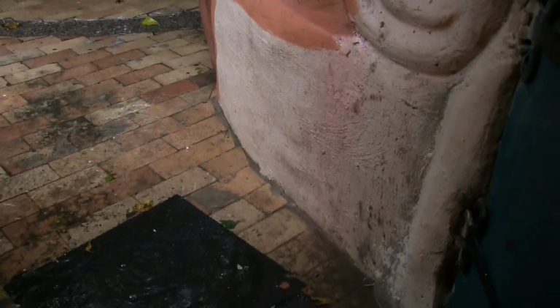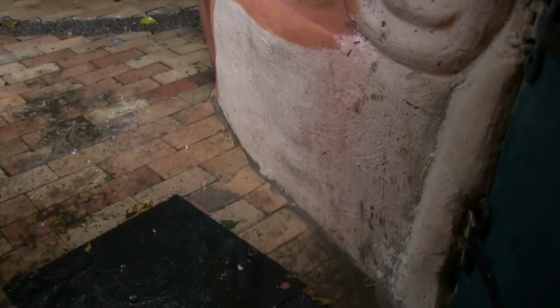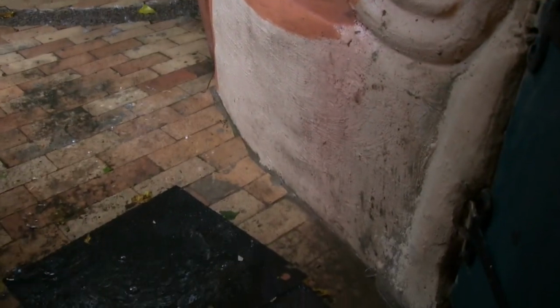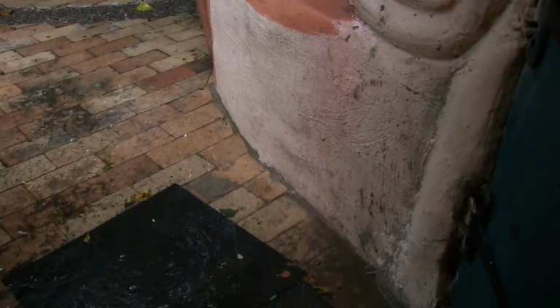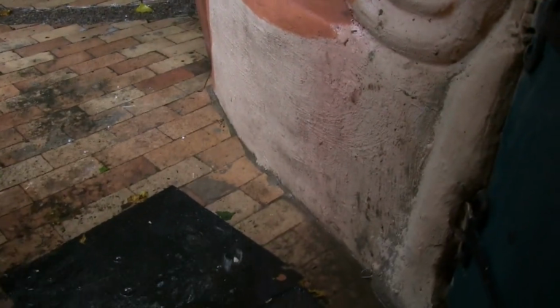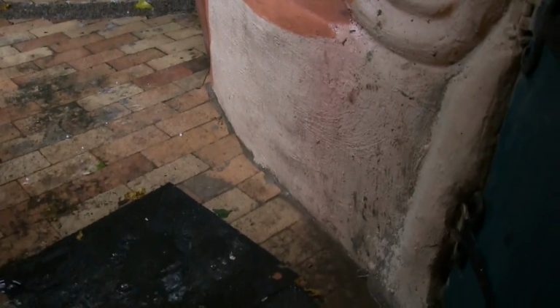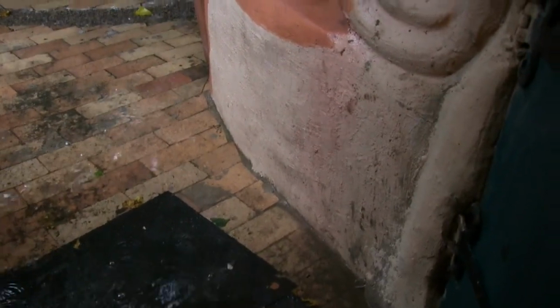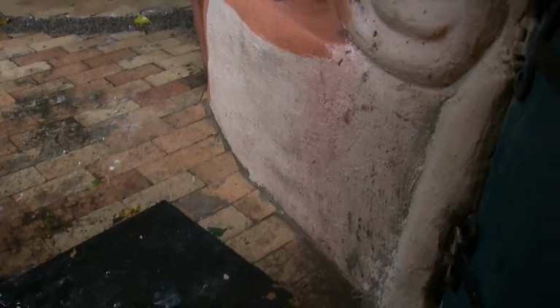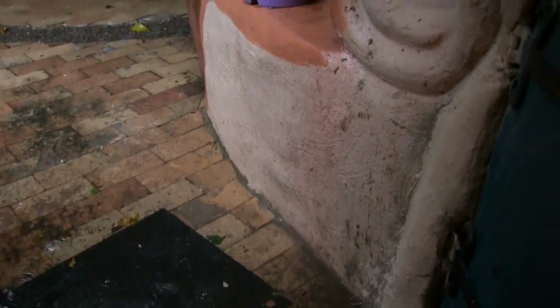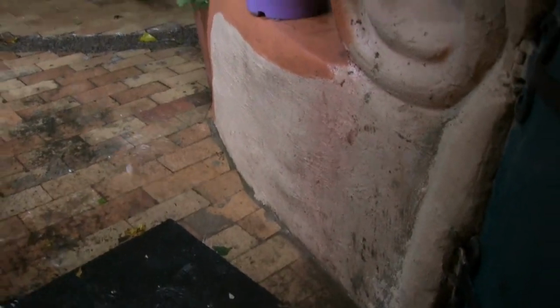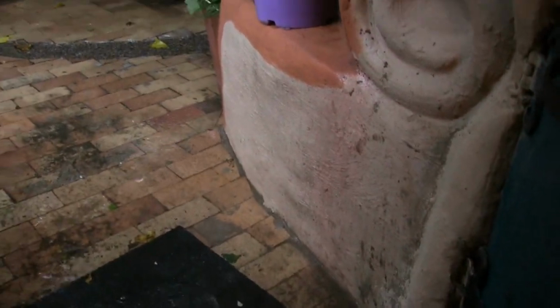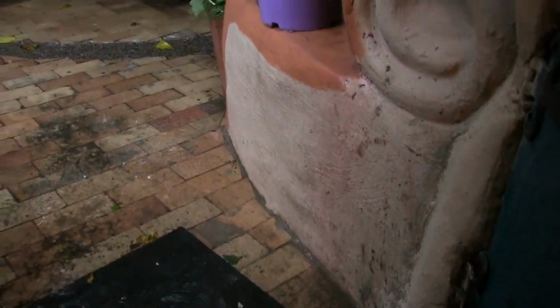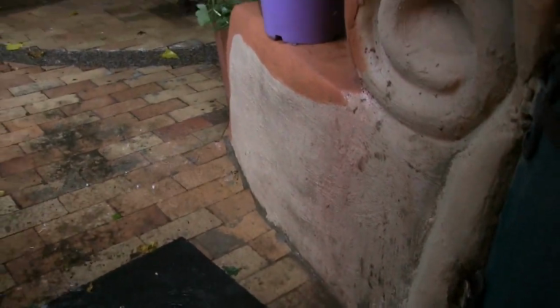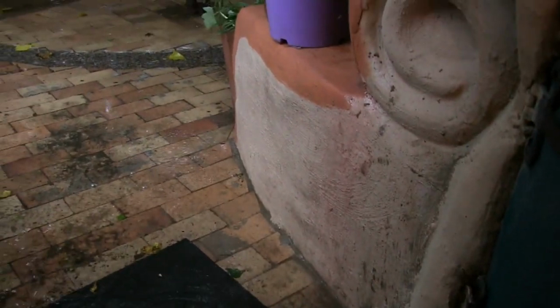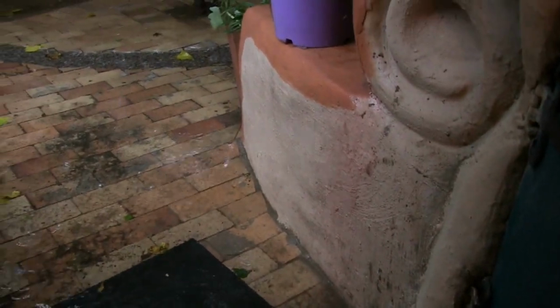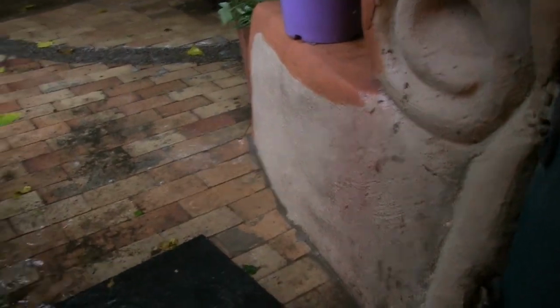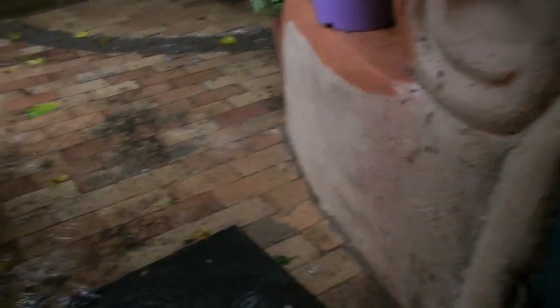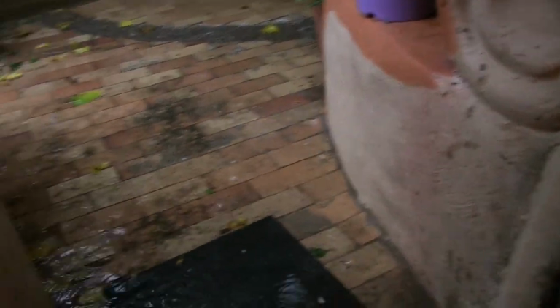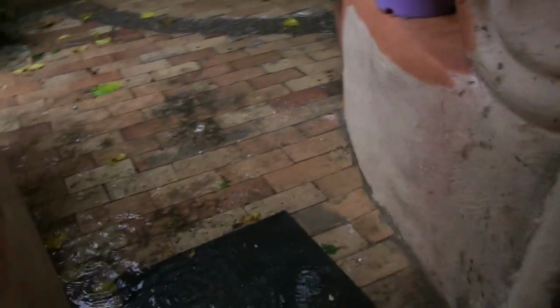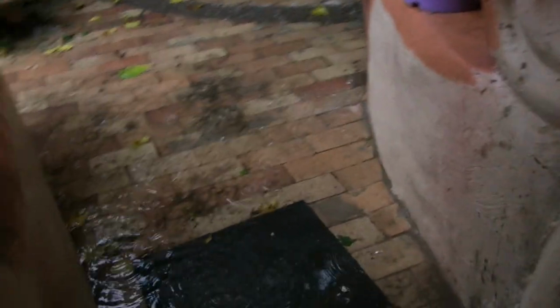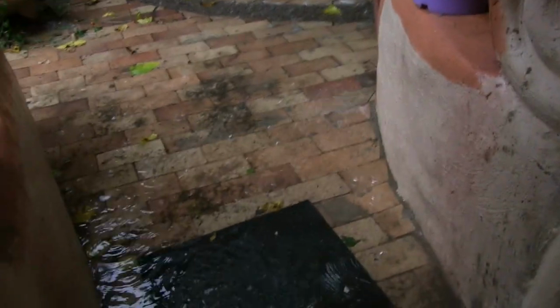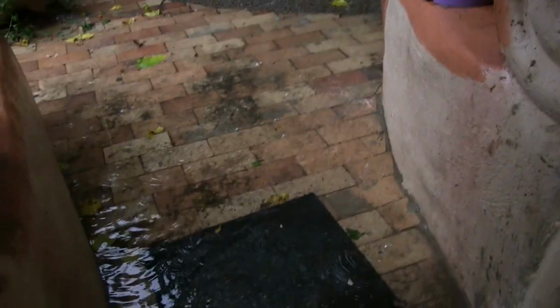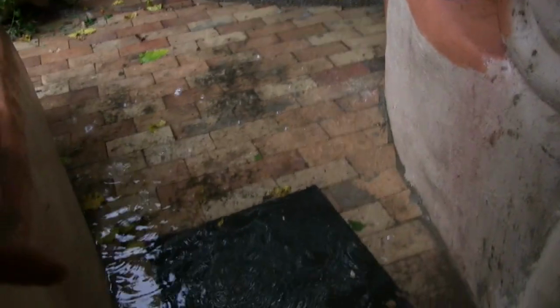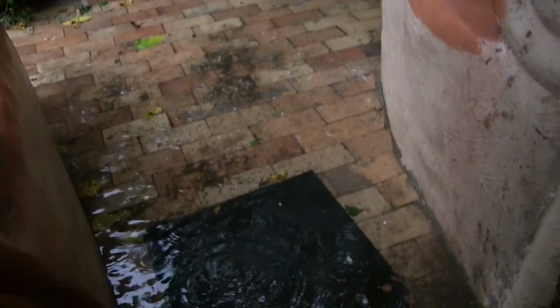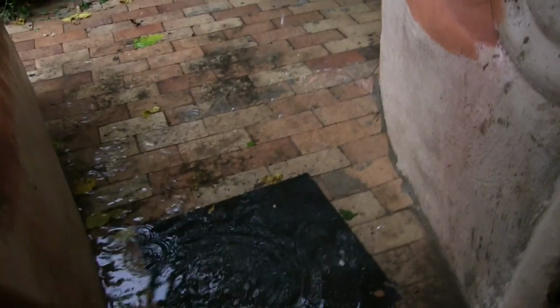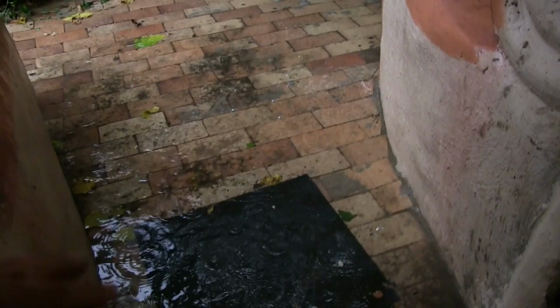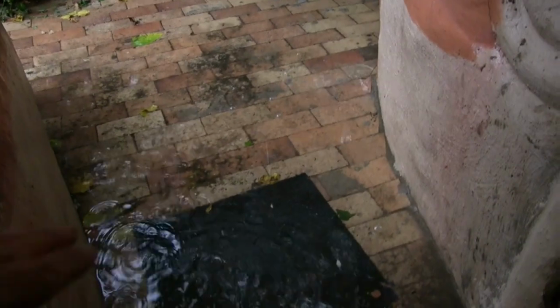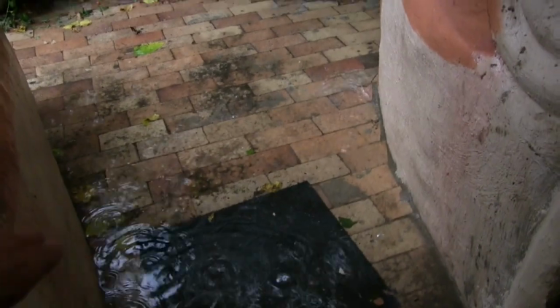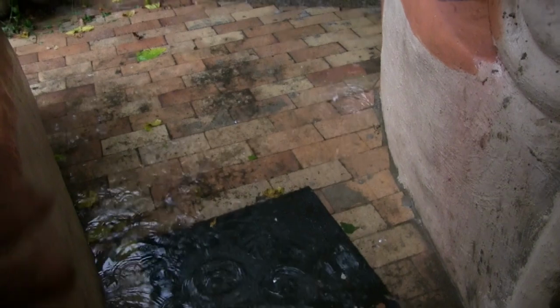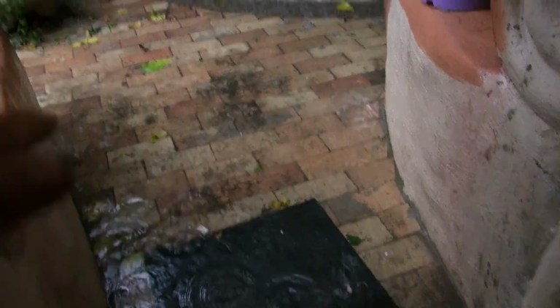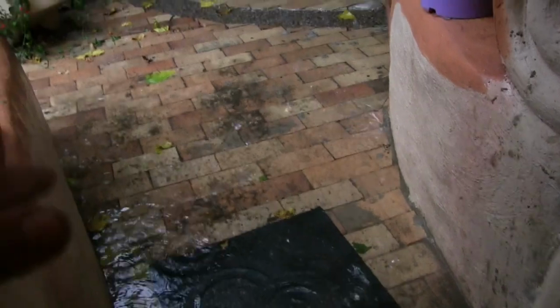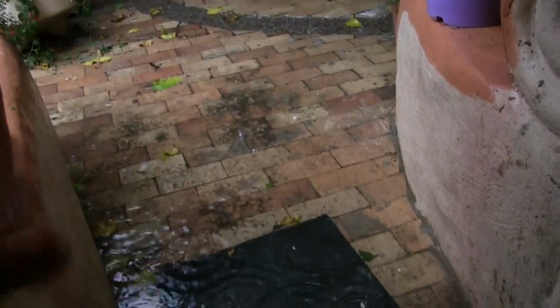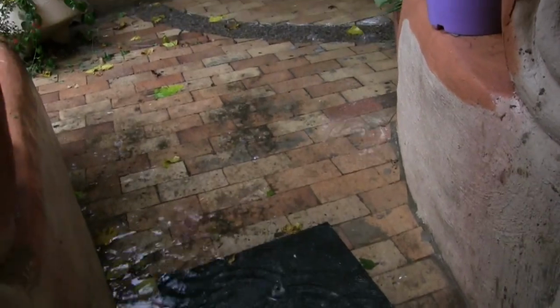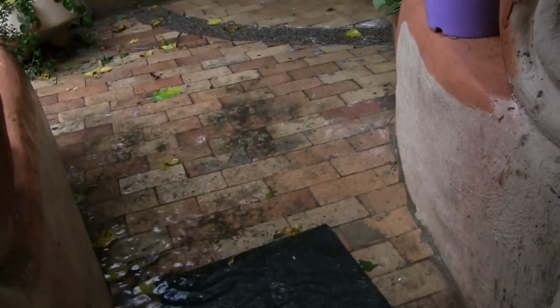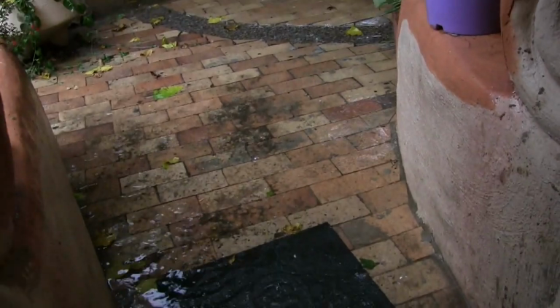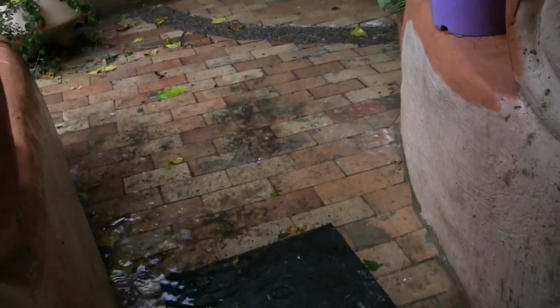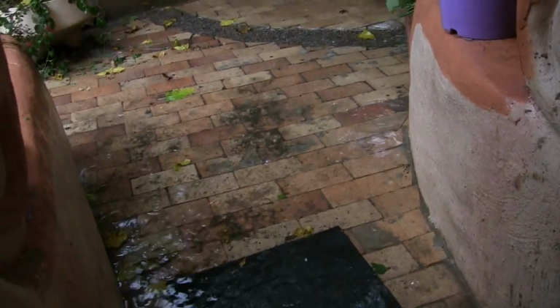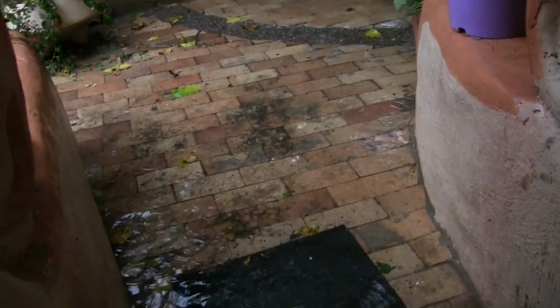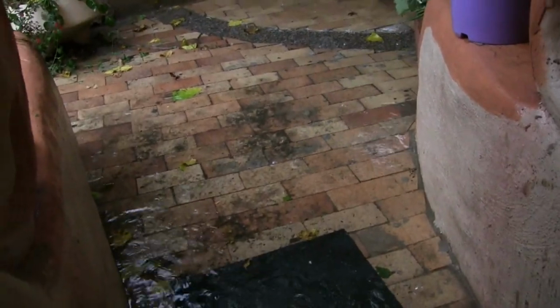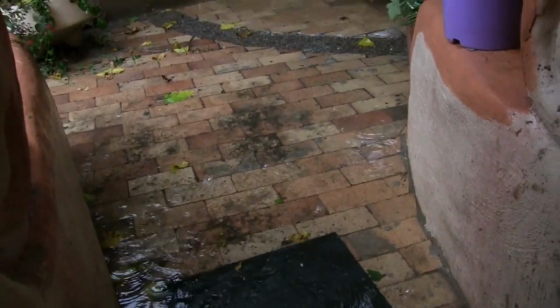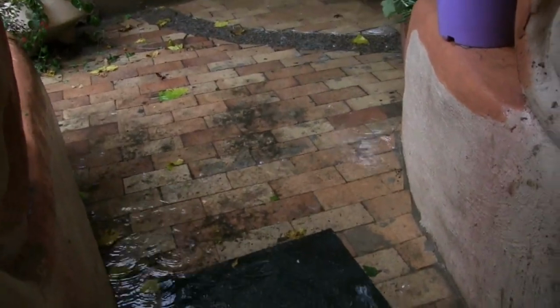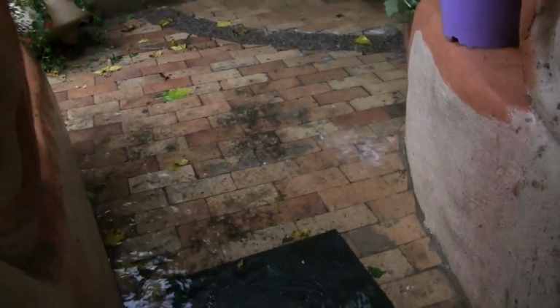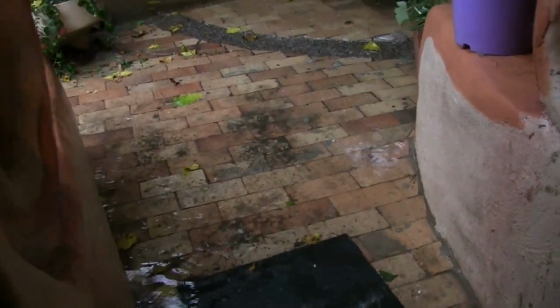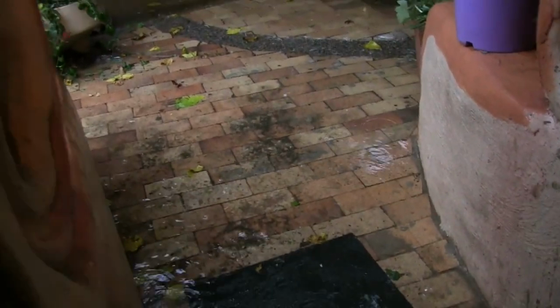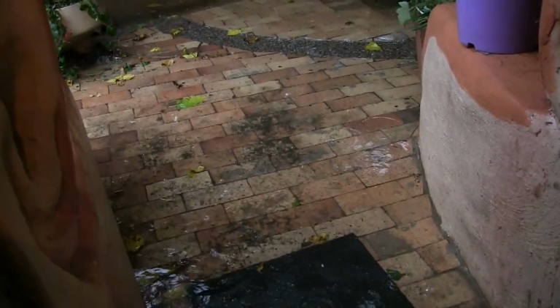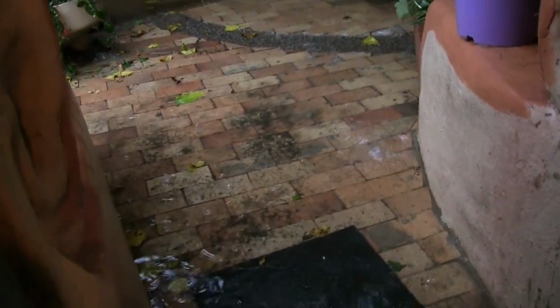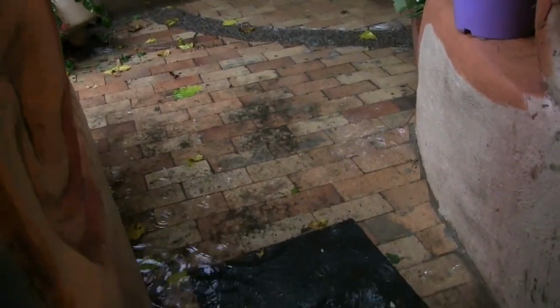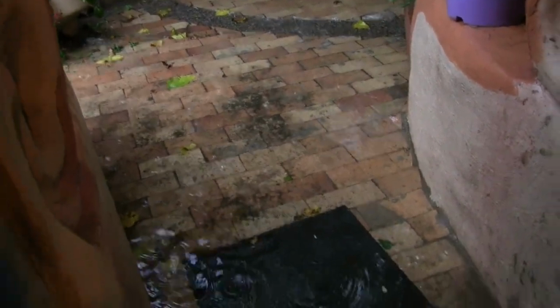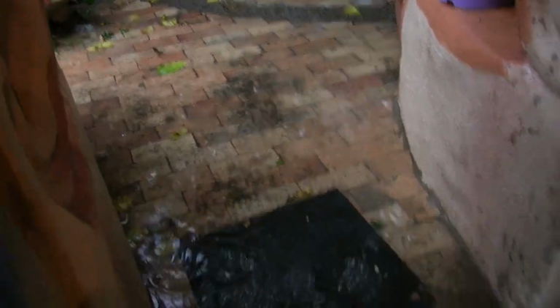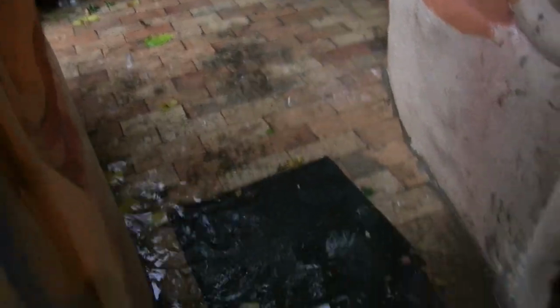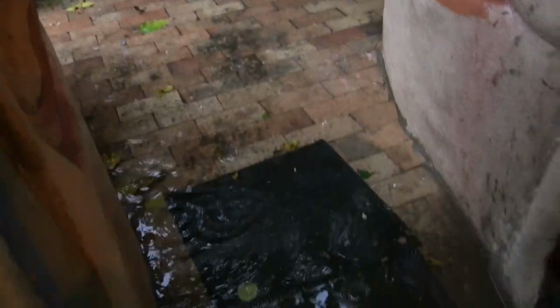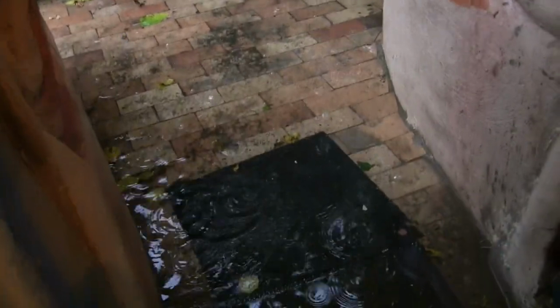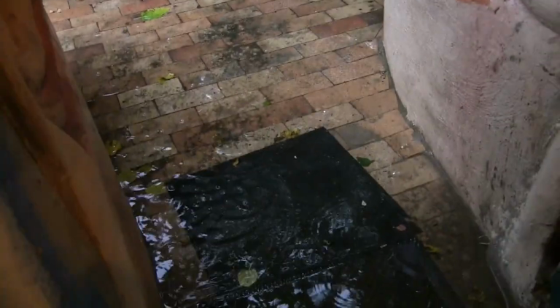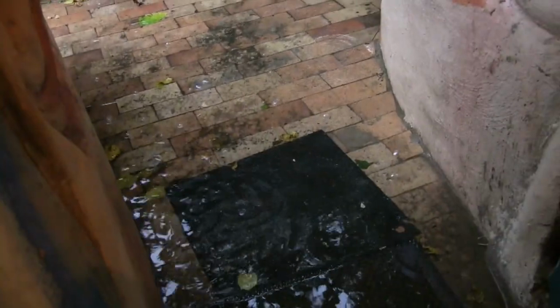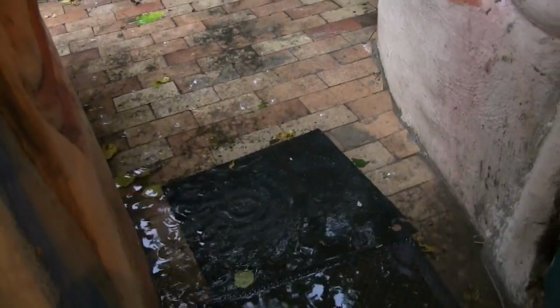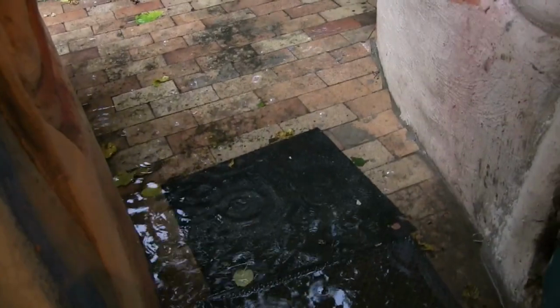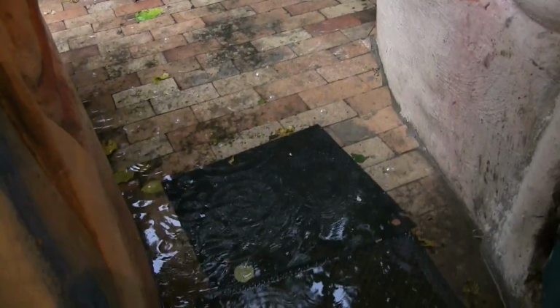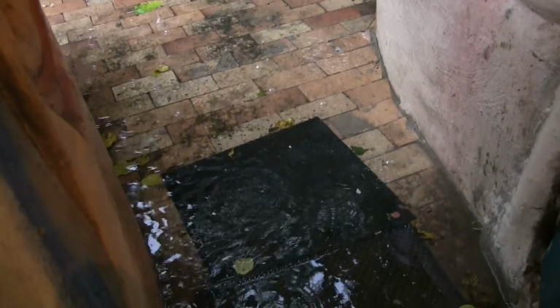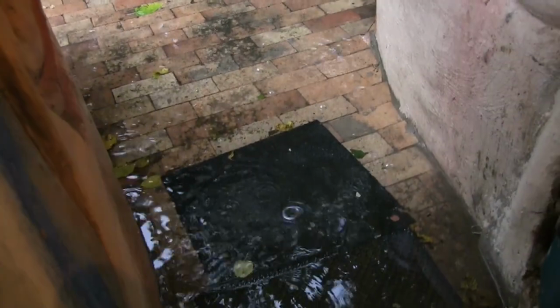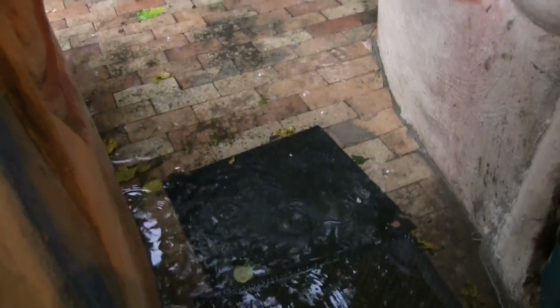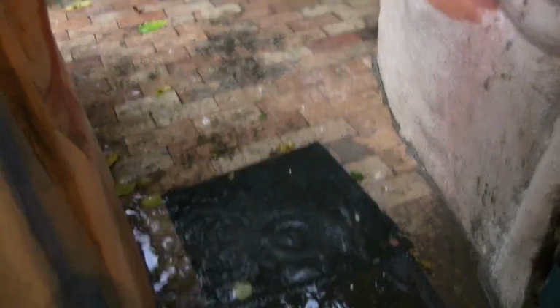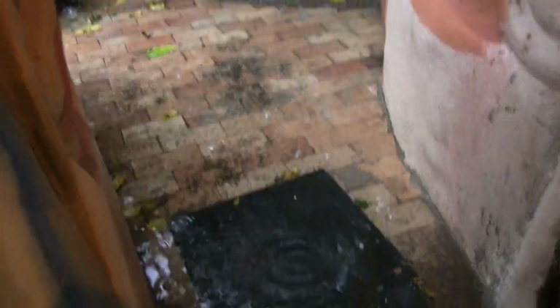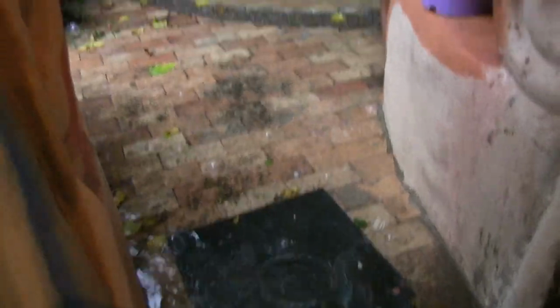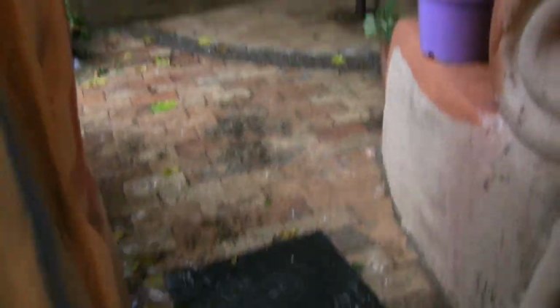We need to raise this paving up because the water just collects here. That's not nice.